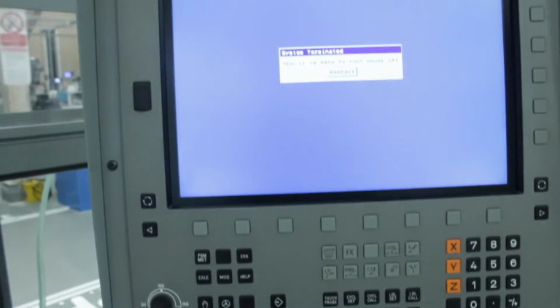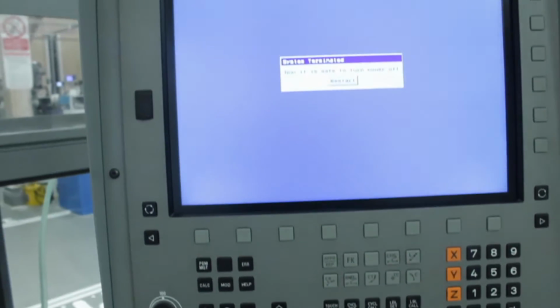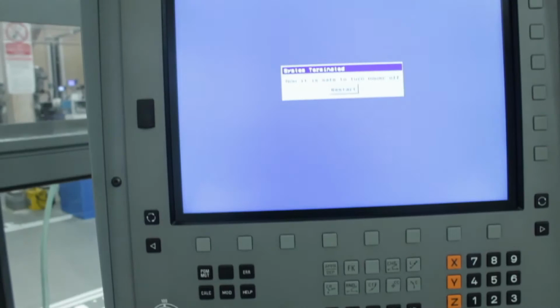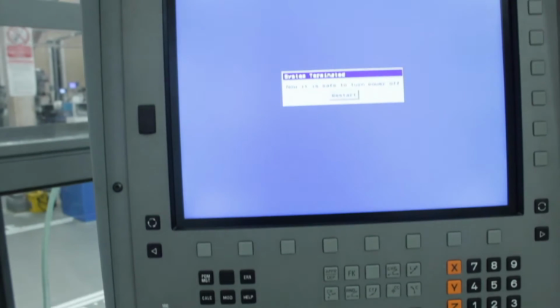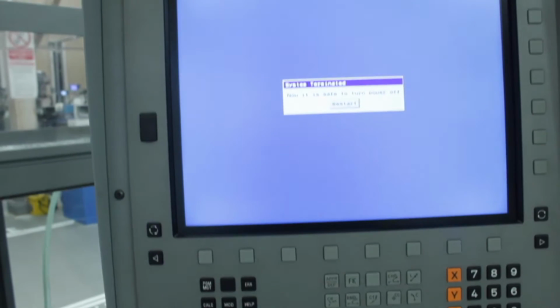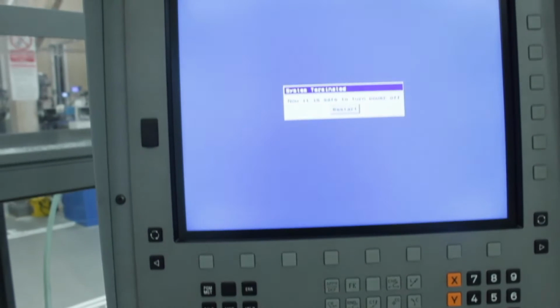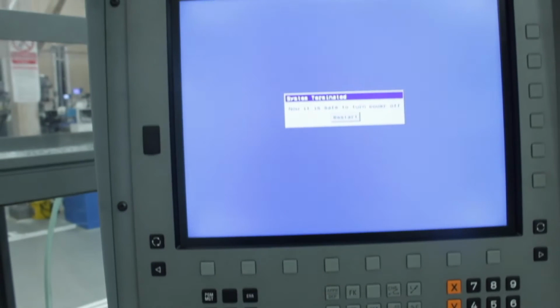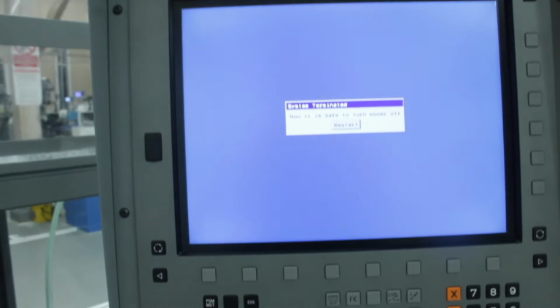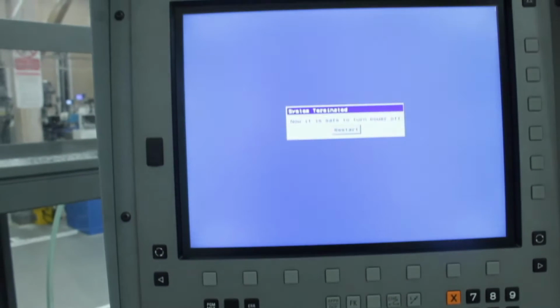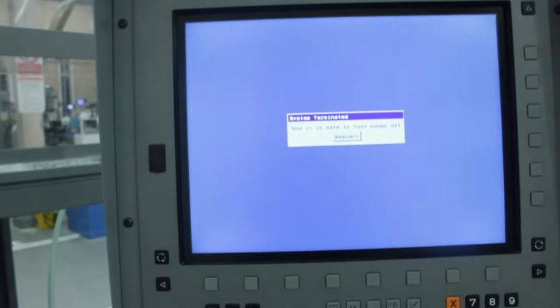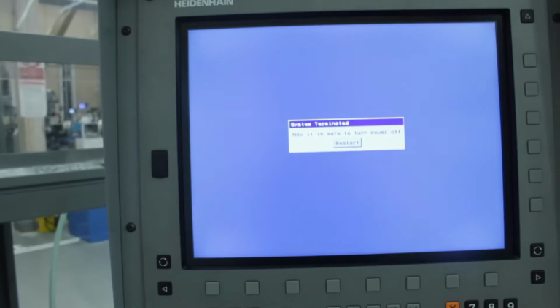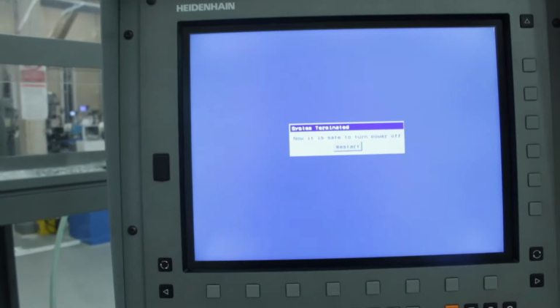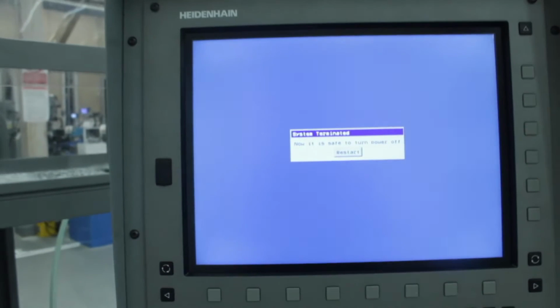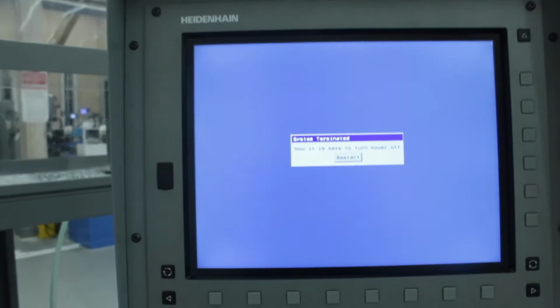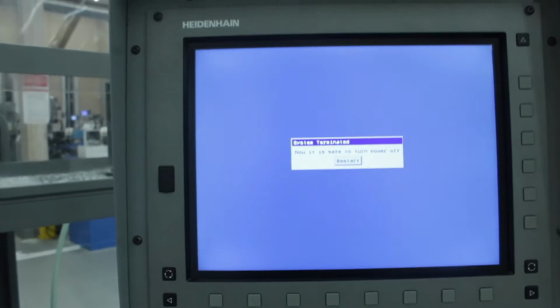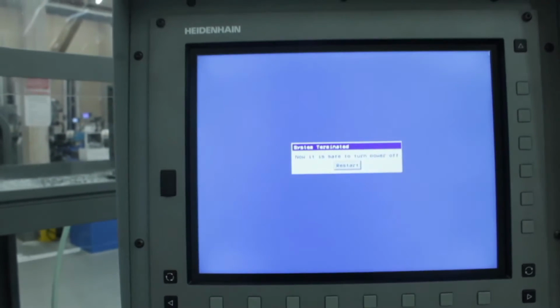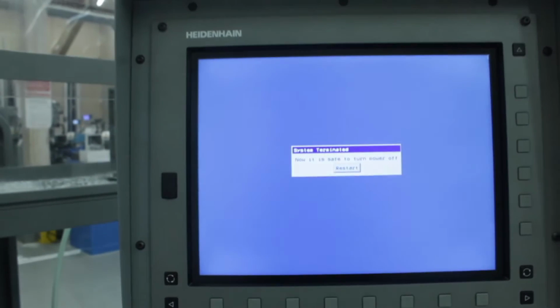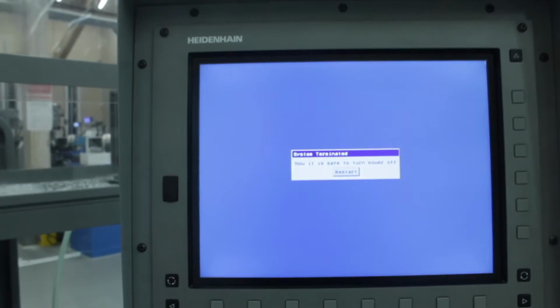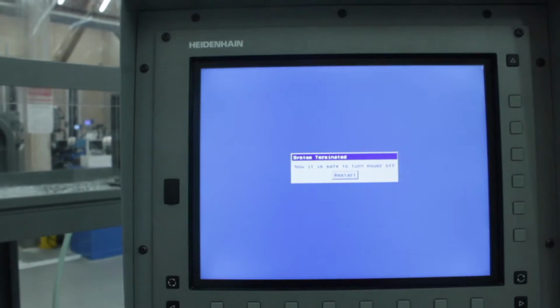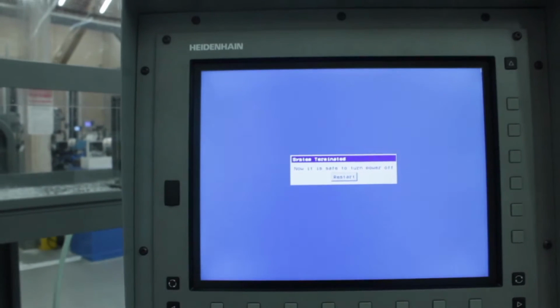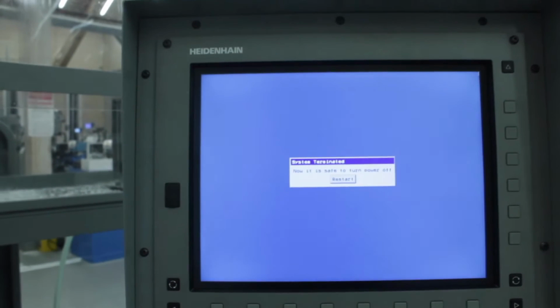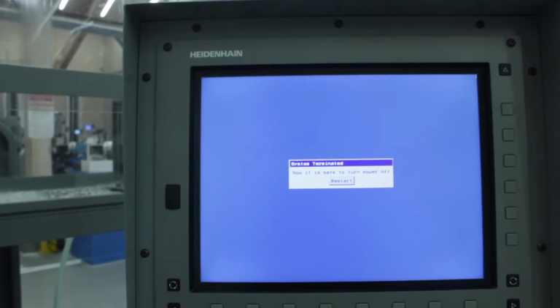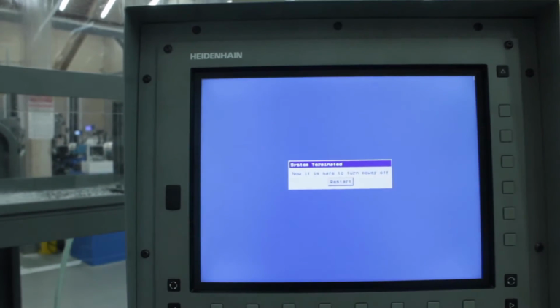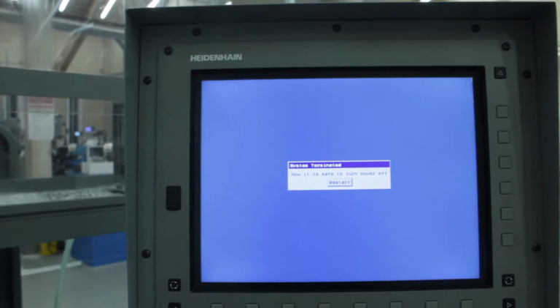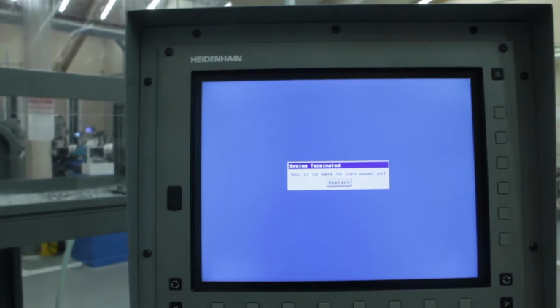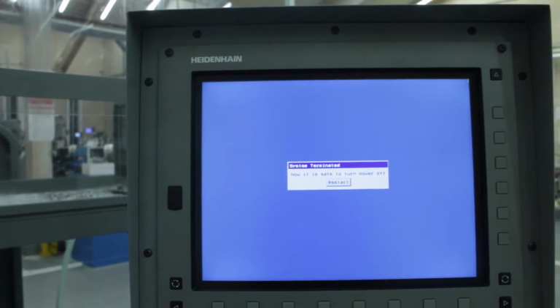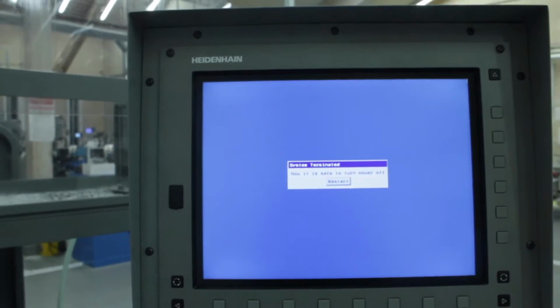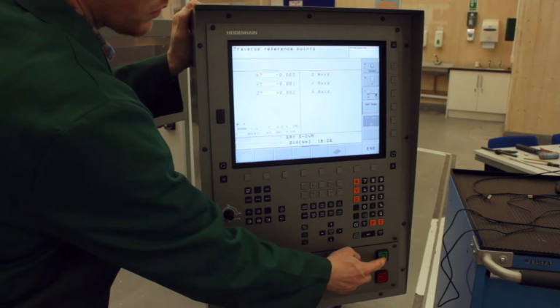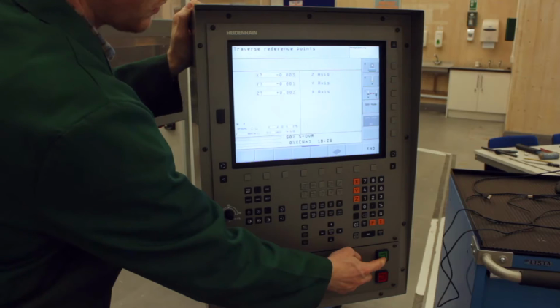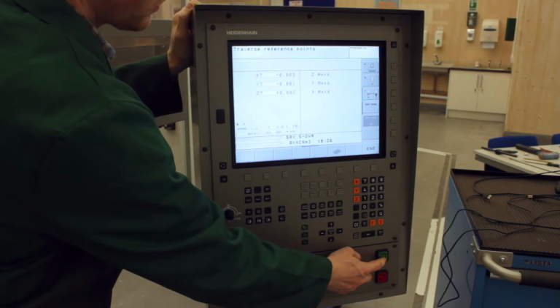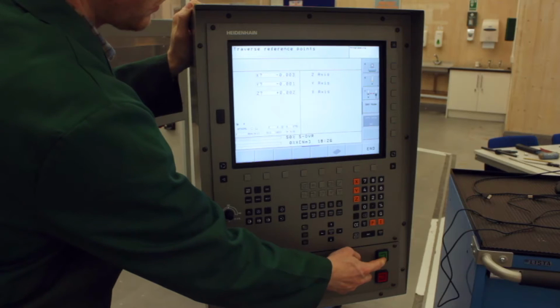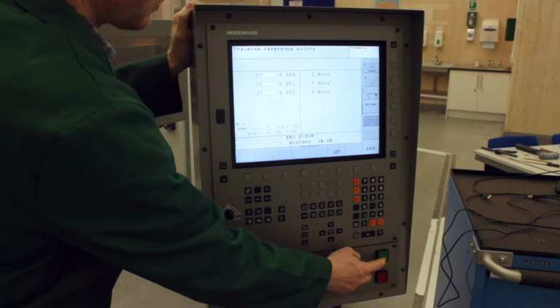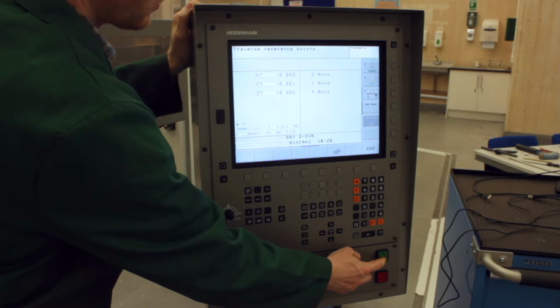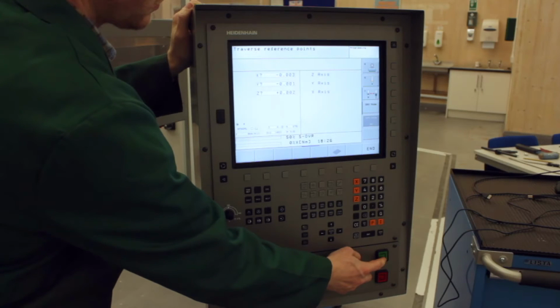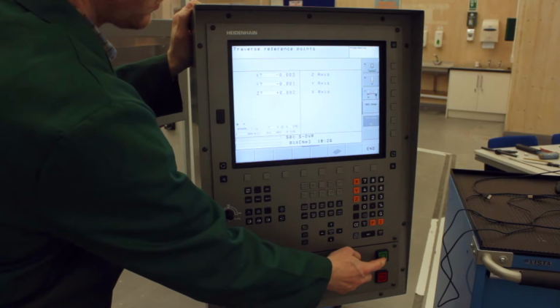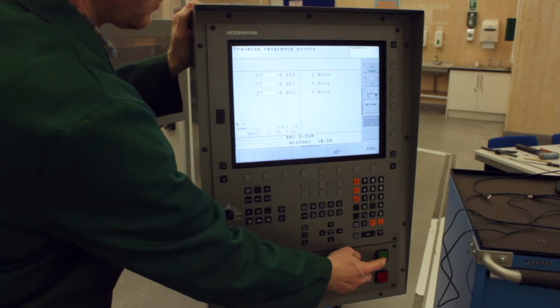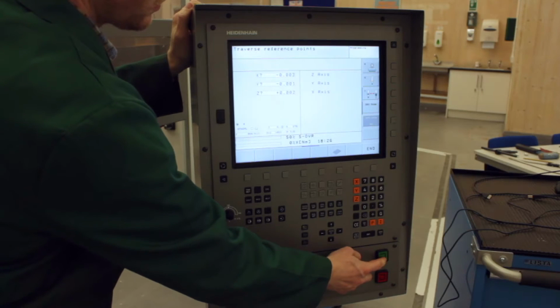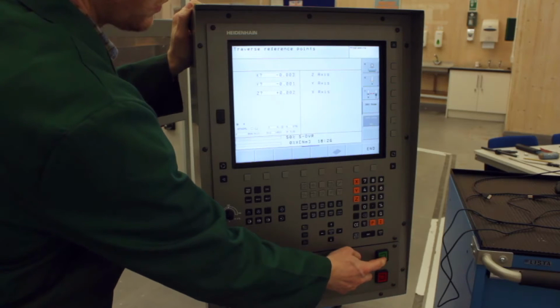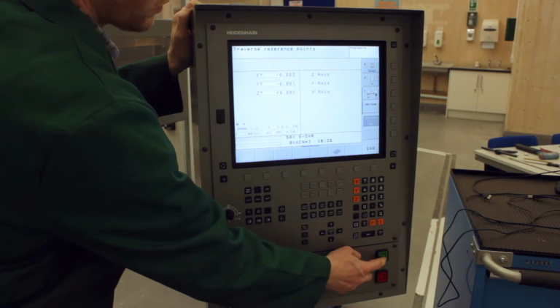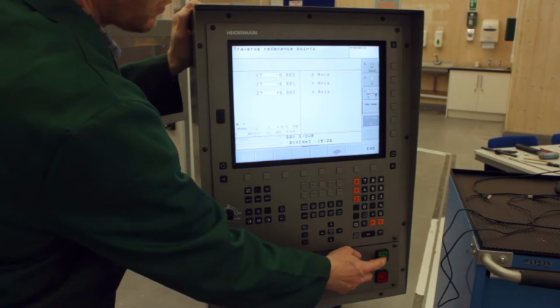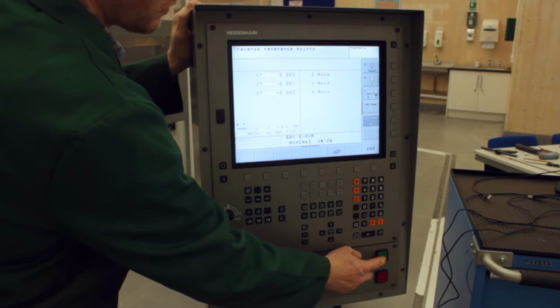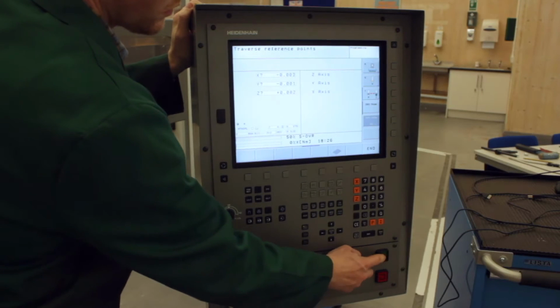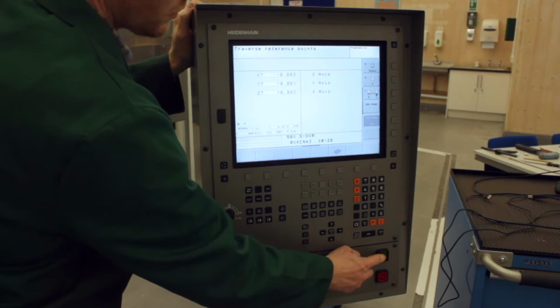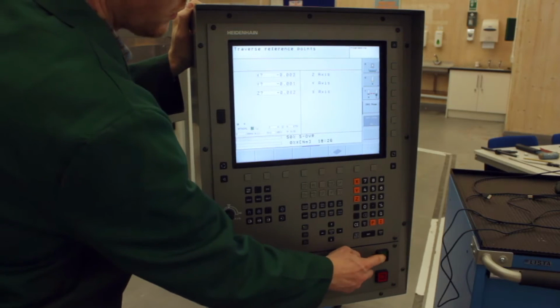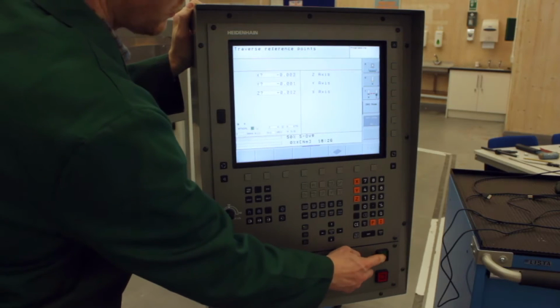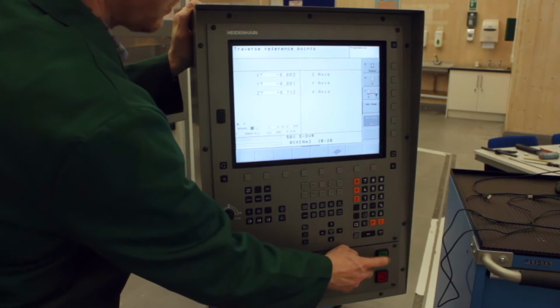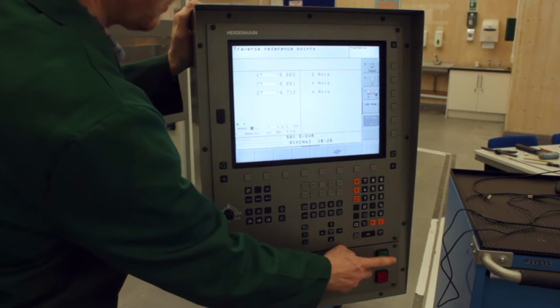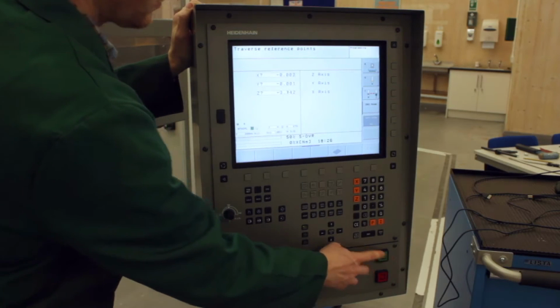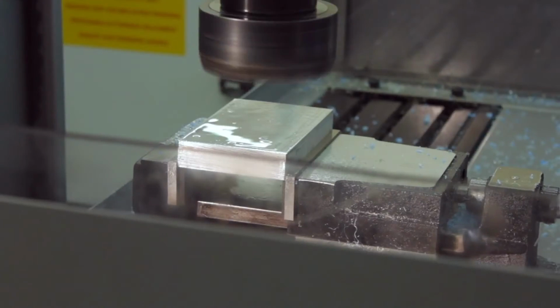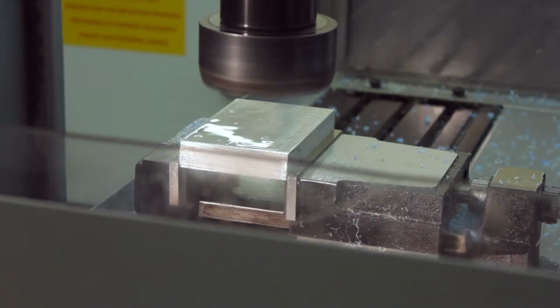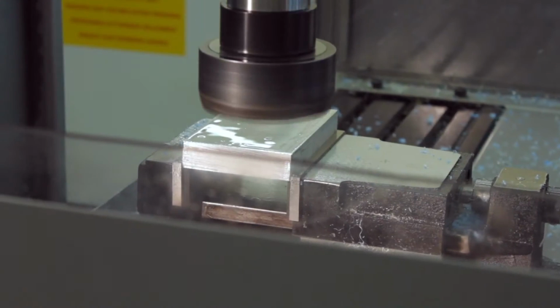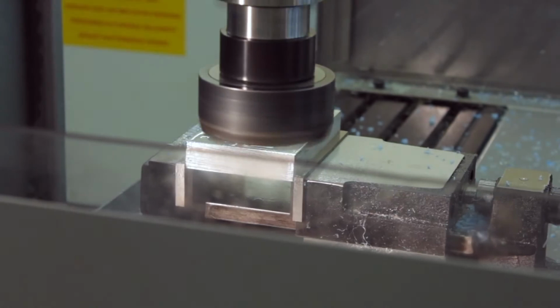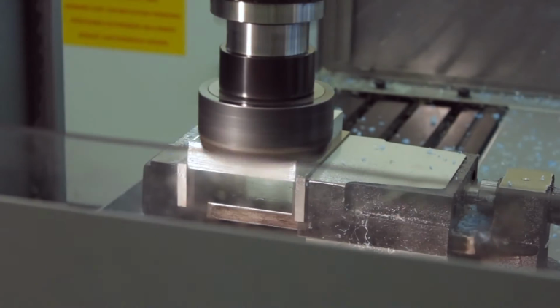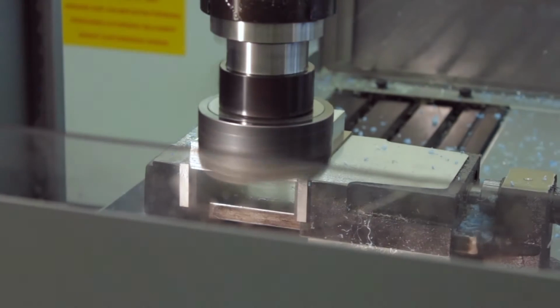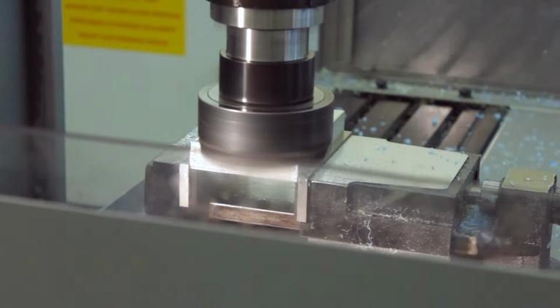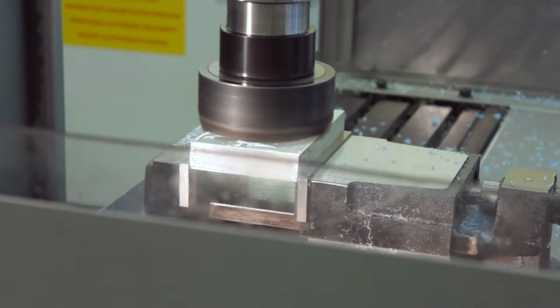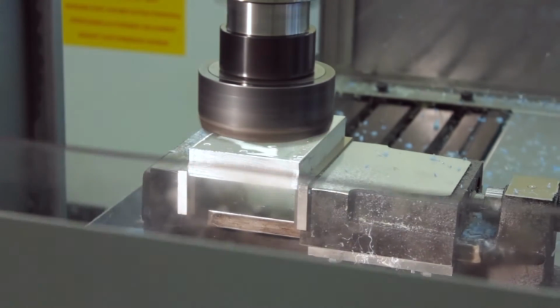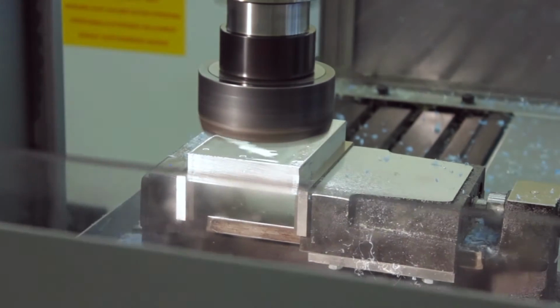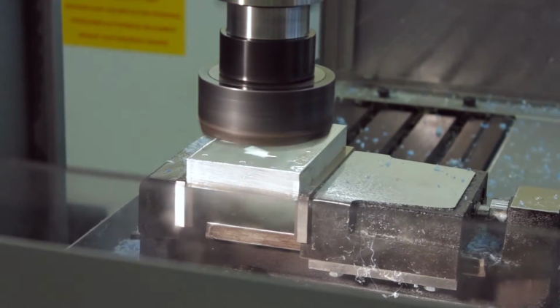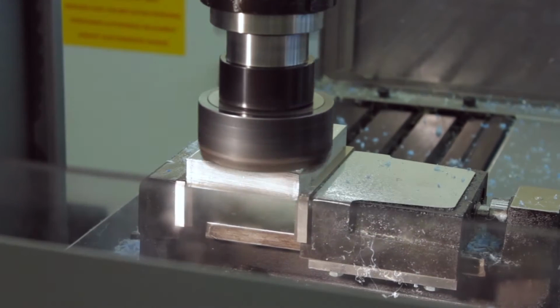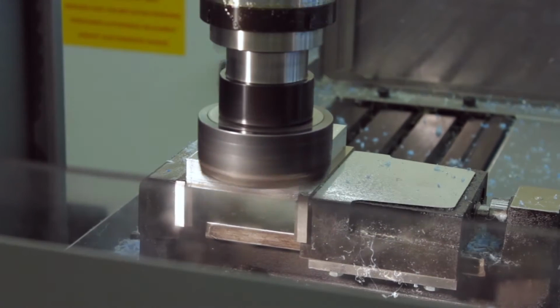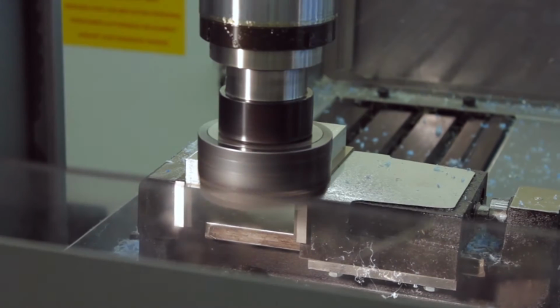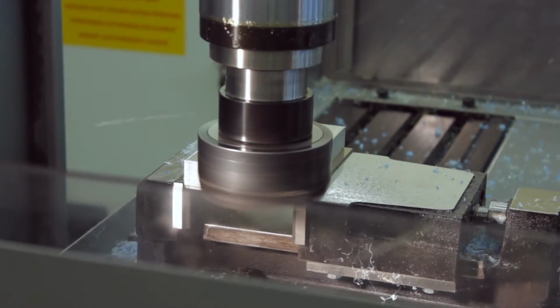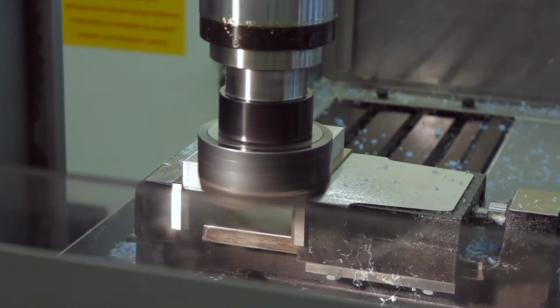I'm going to put the feed rates over the top of the video and the tool changes, so you can just see how we're running it. Here we go.